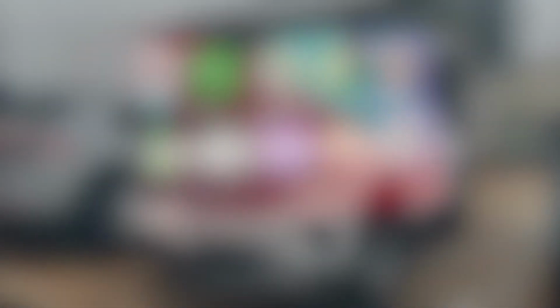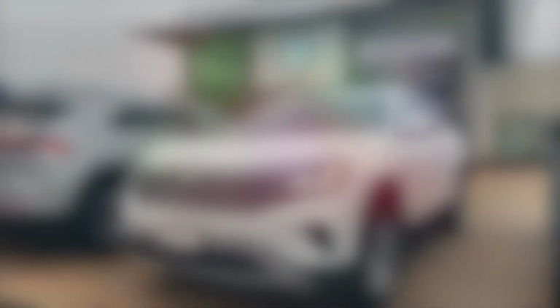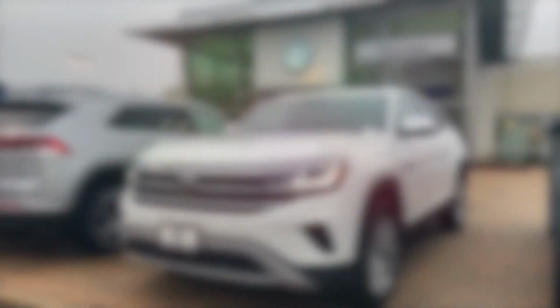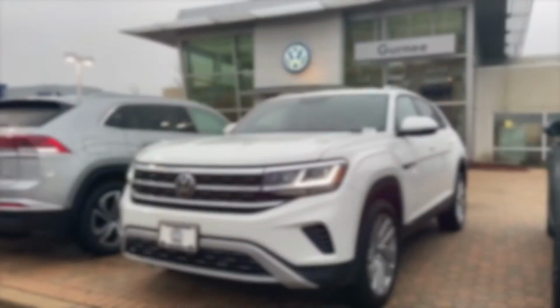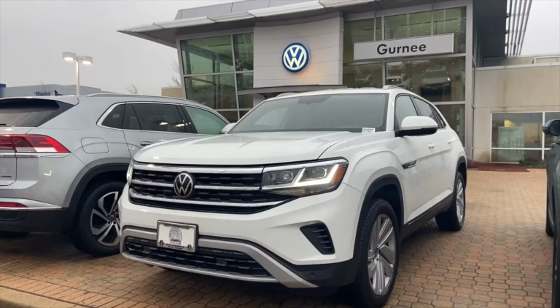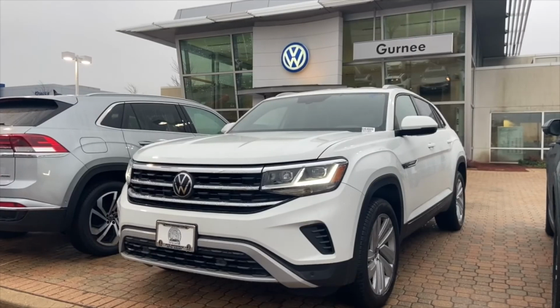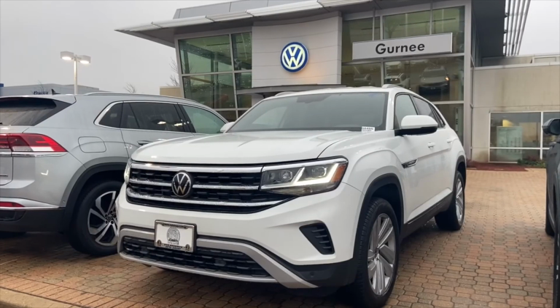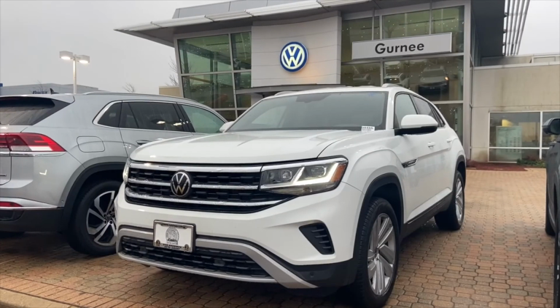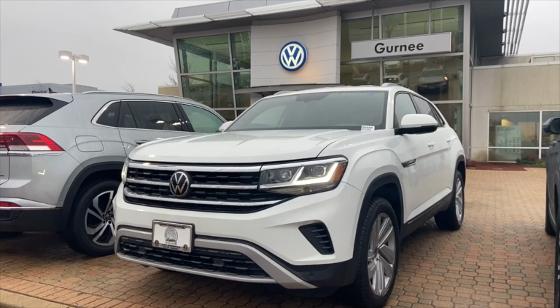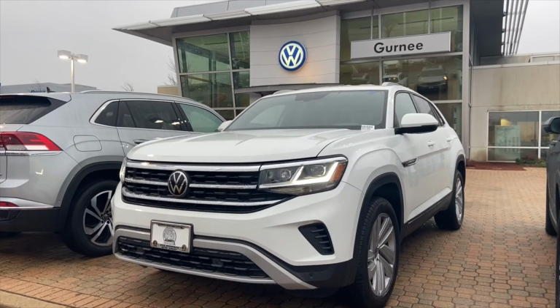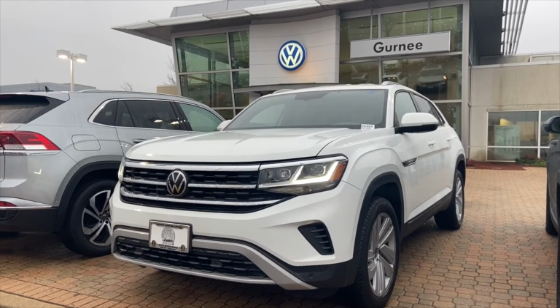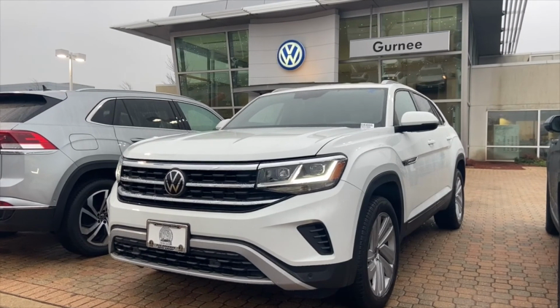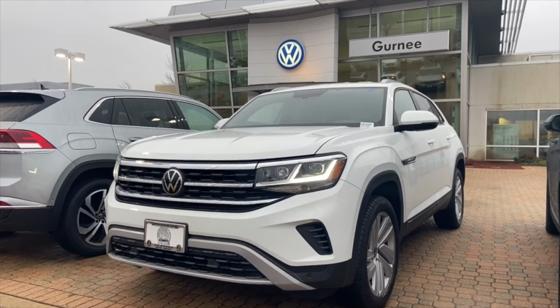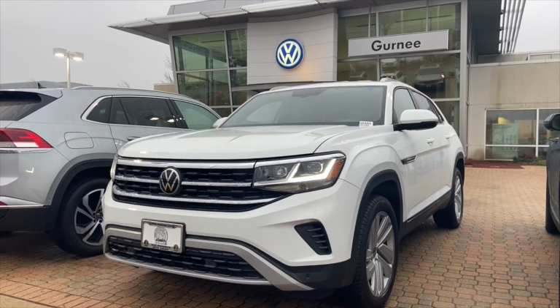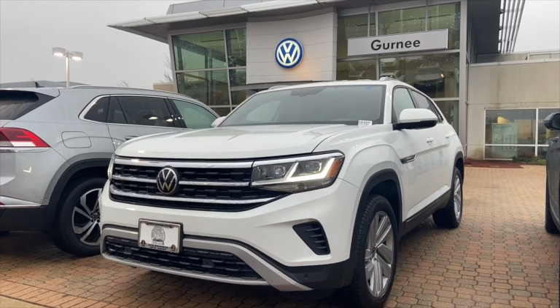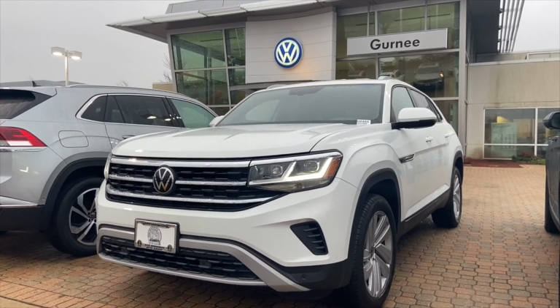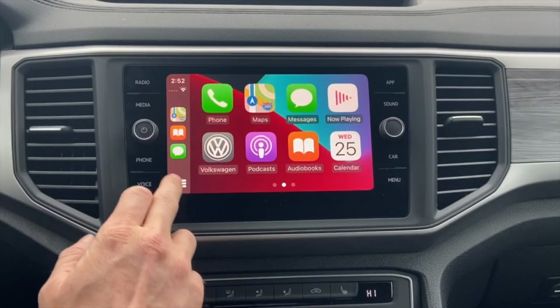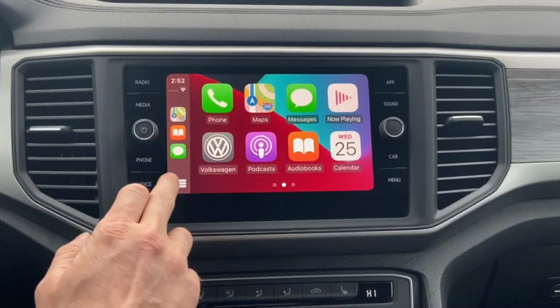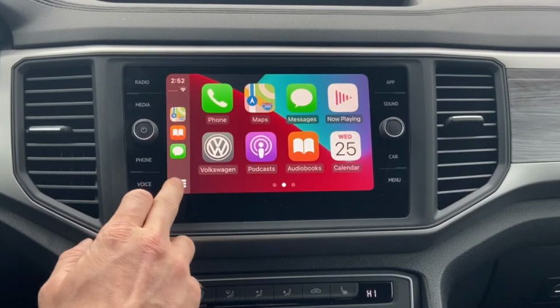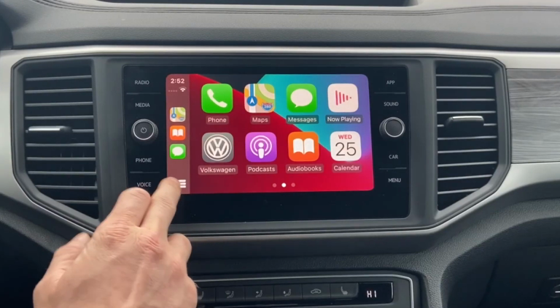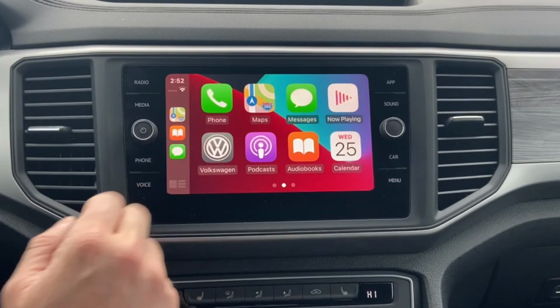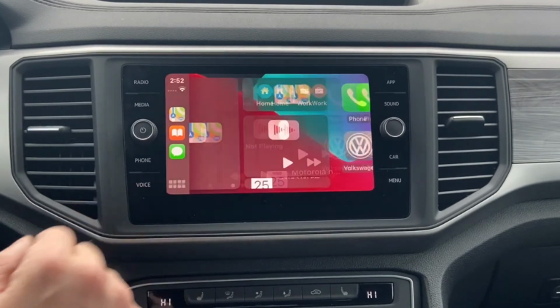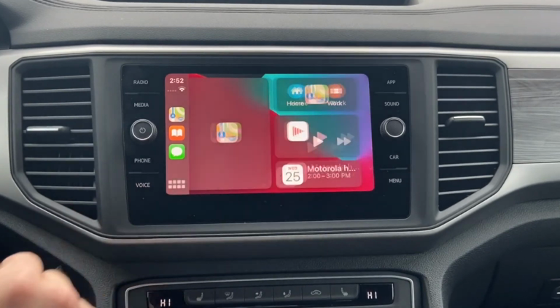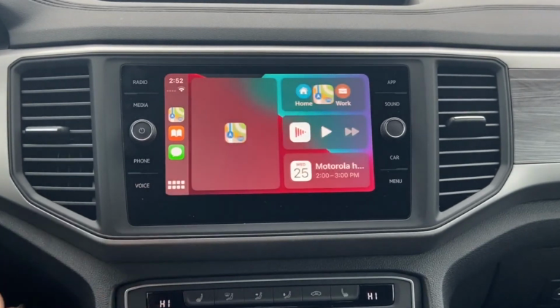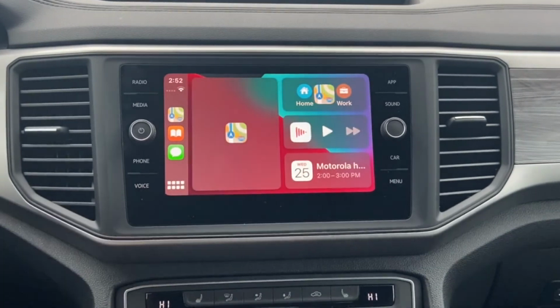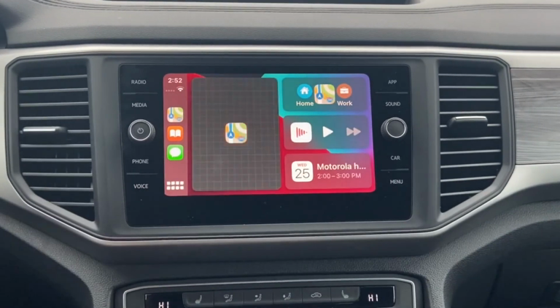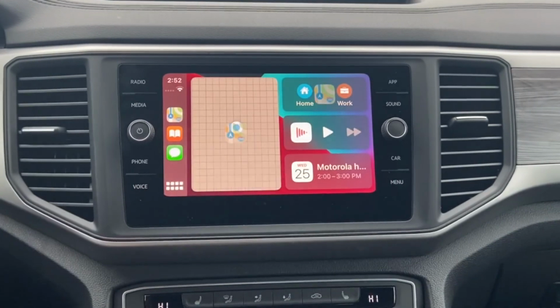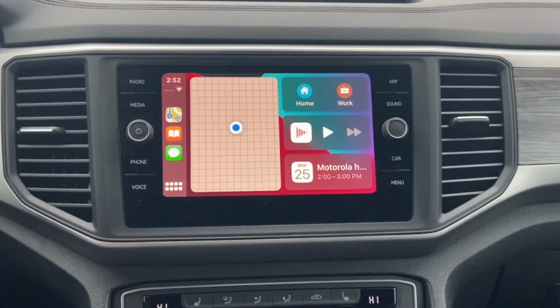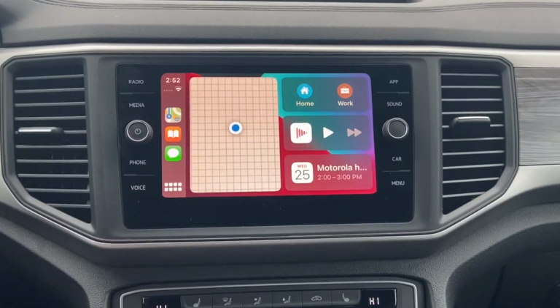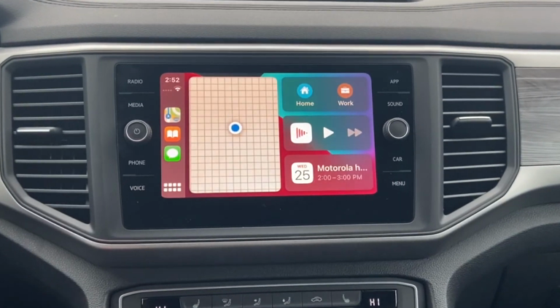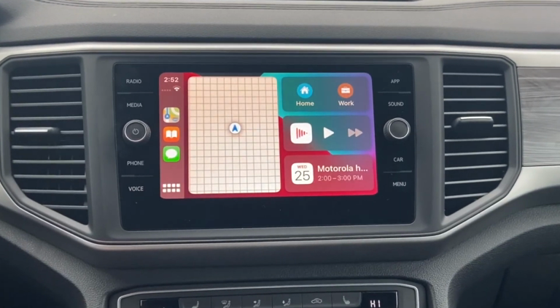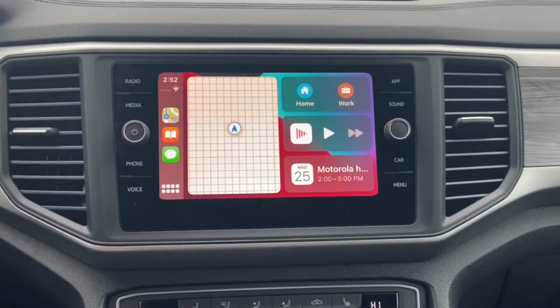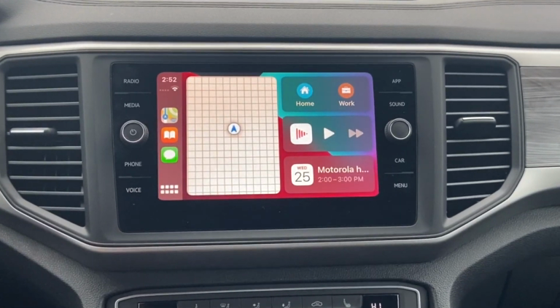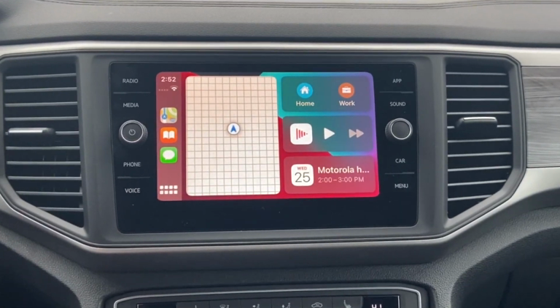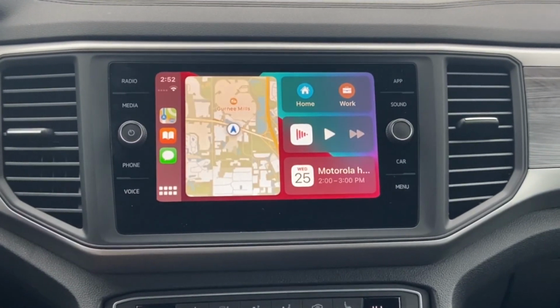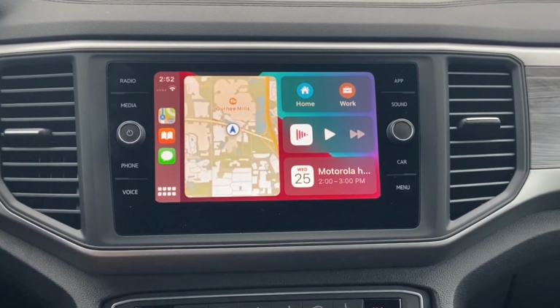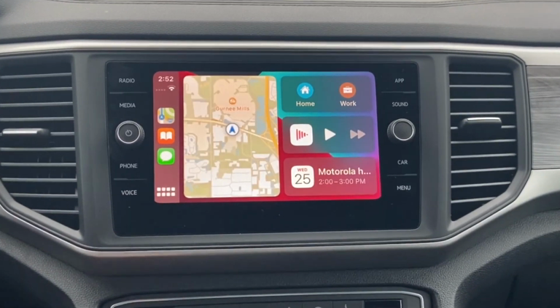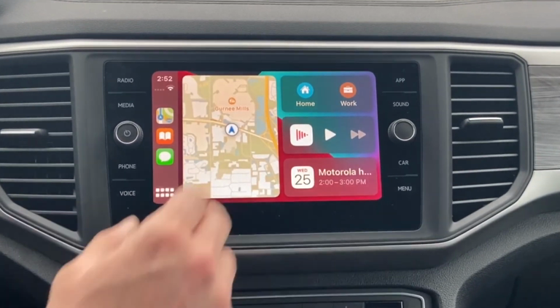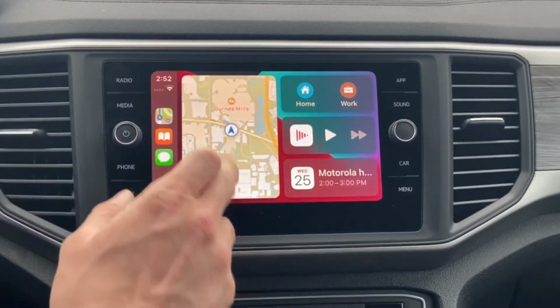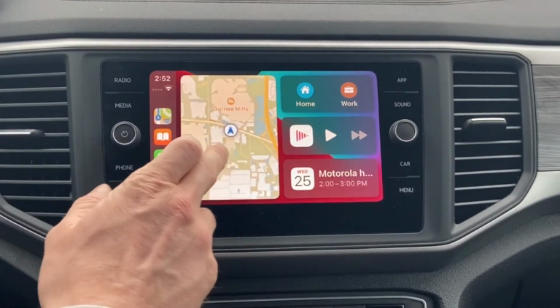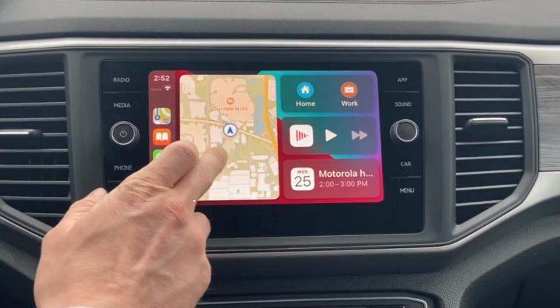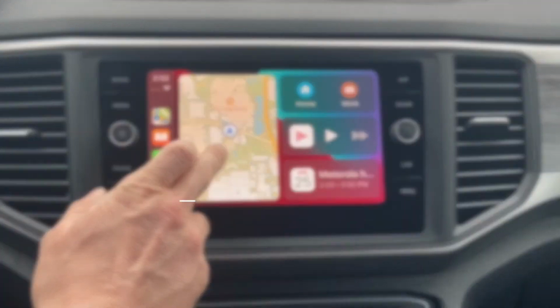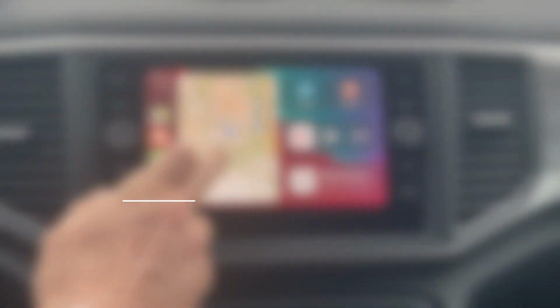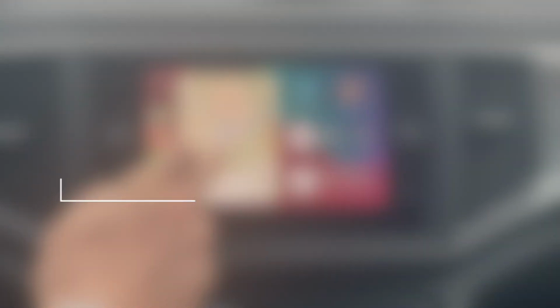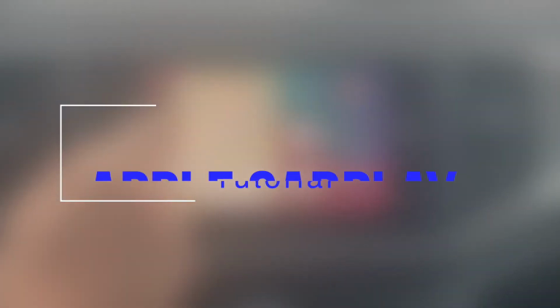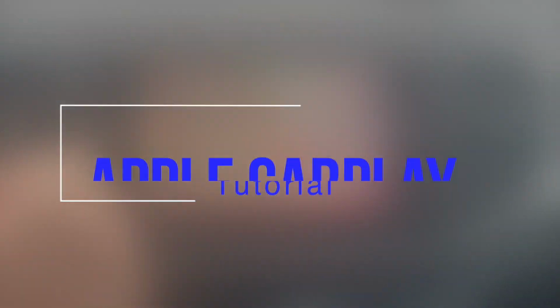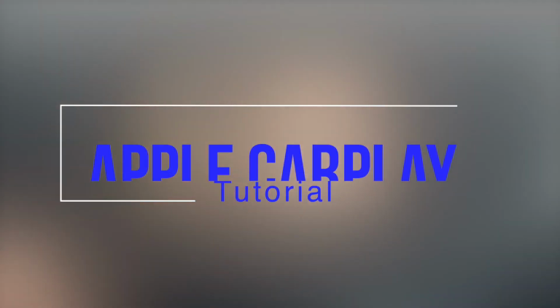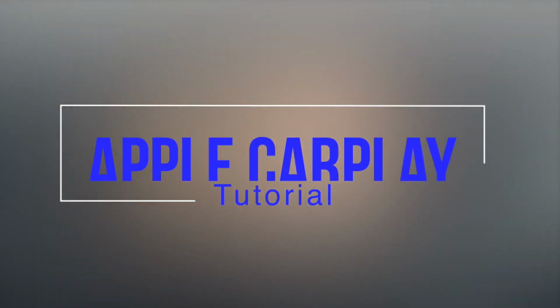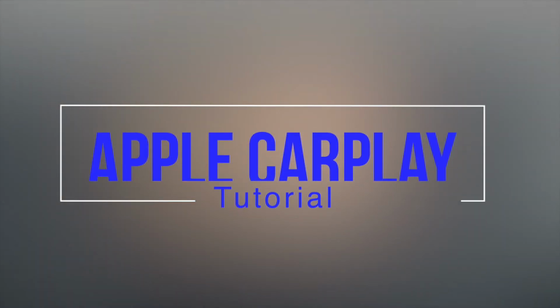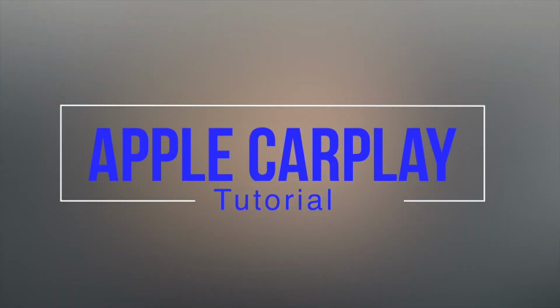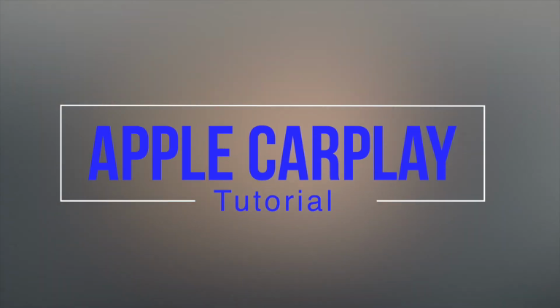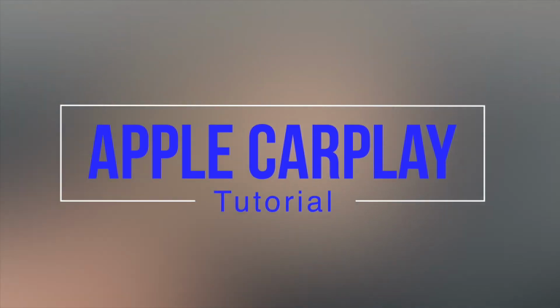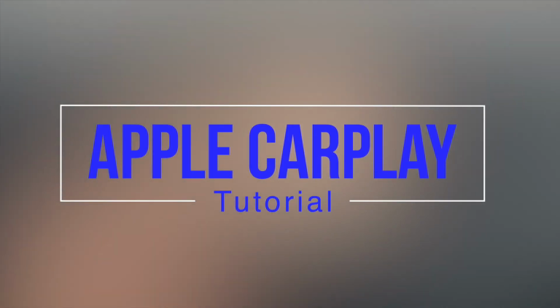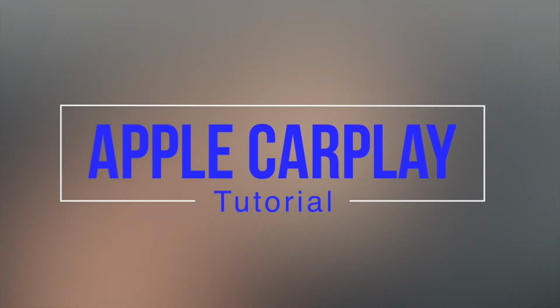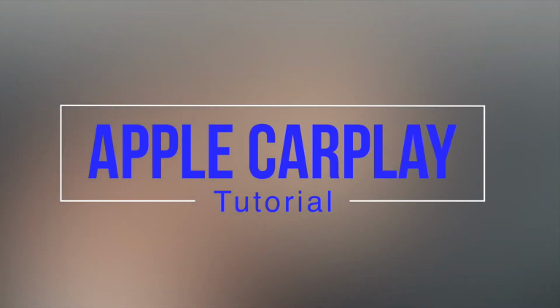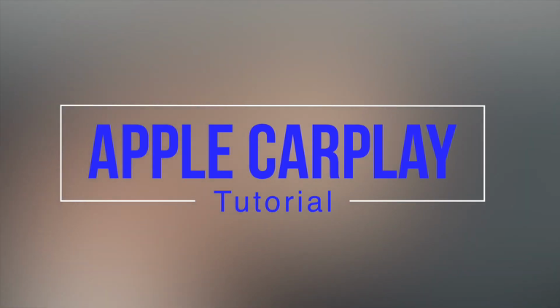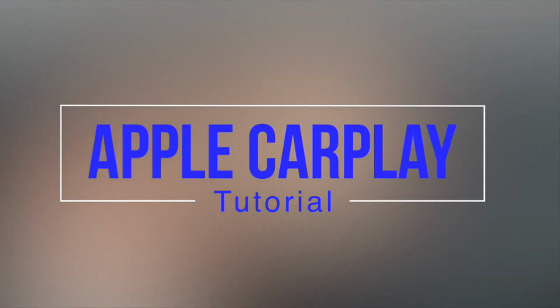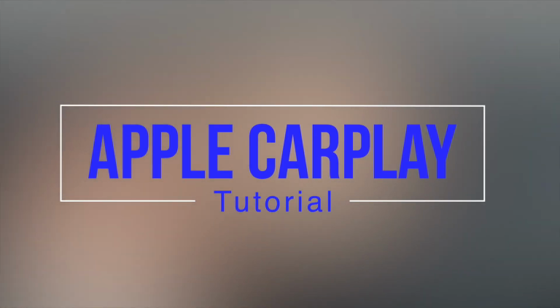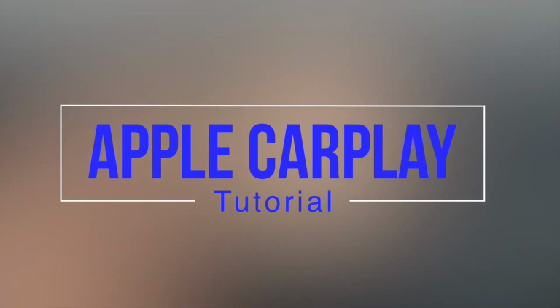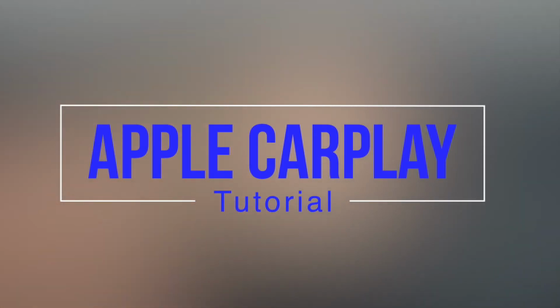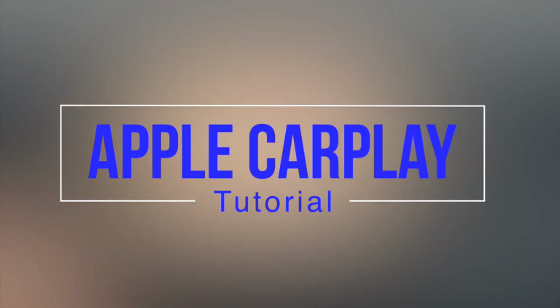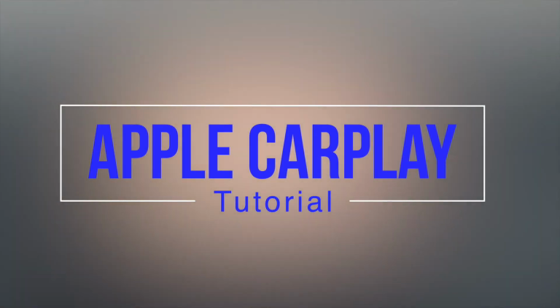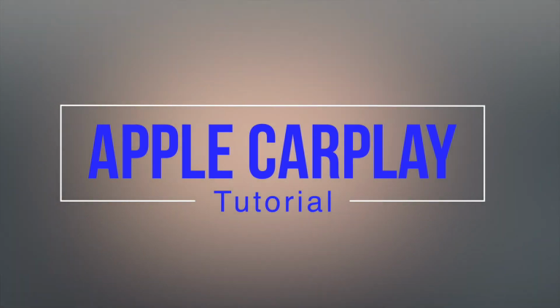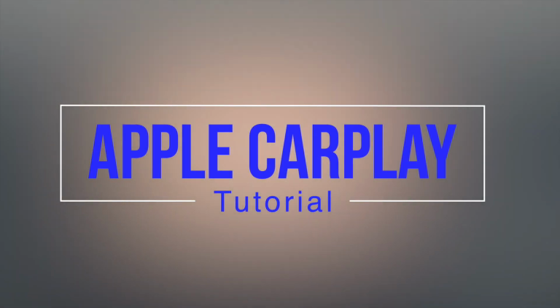So that was the overview of Apple CarPlay. If you have any more questions, do not hesitate to give us a call or reach out to us online. Thanks.